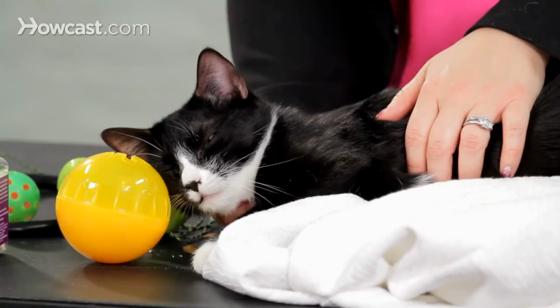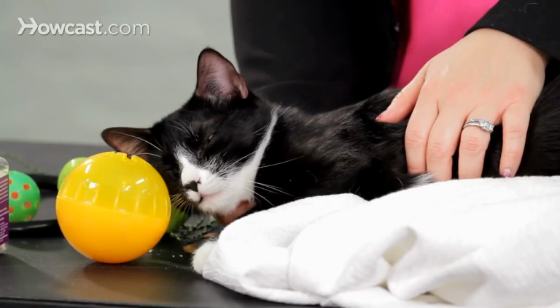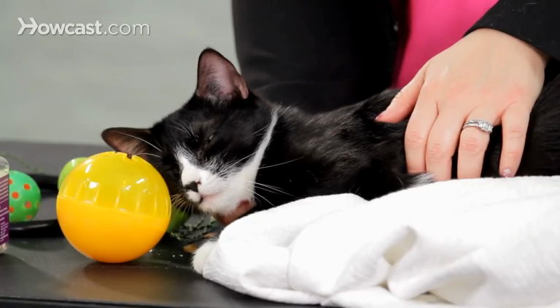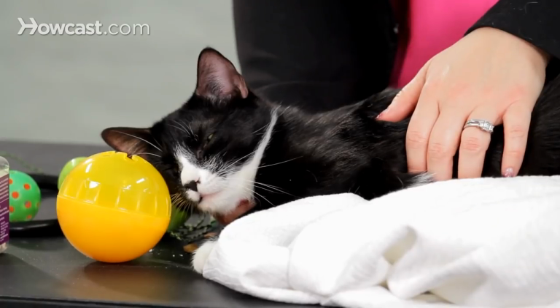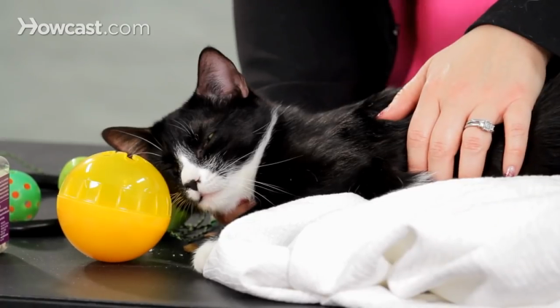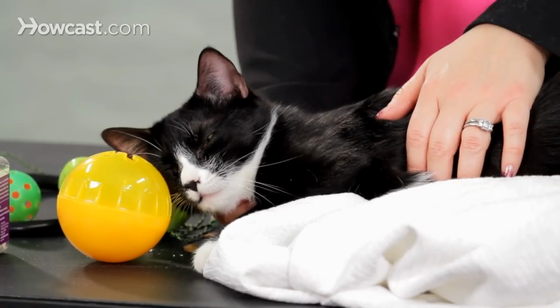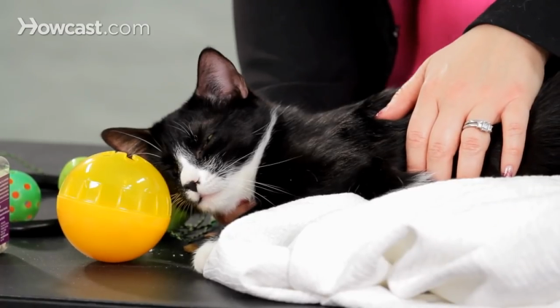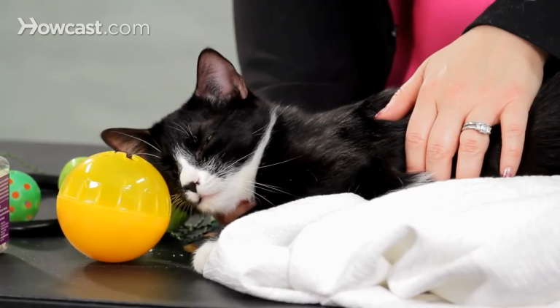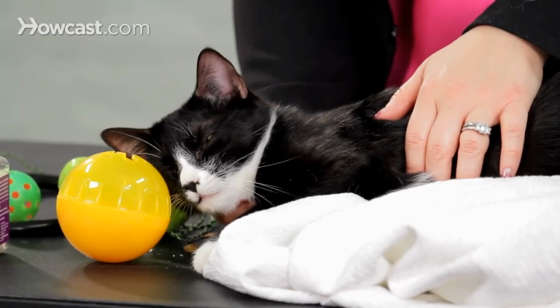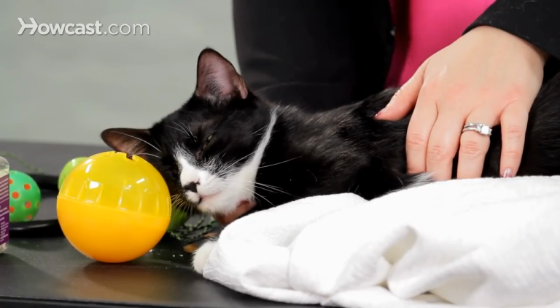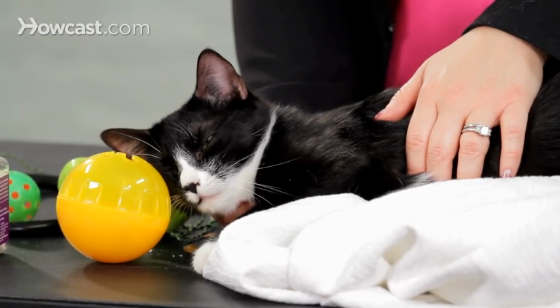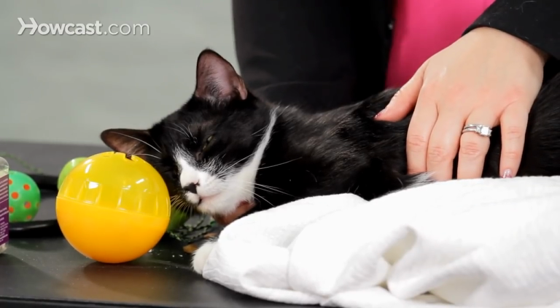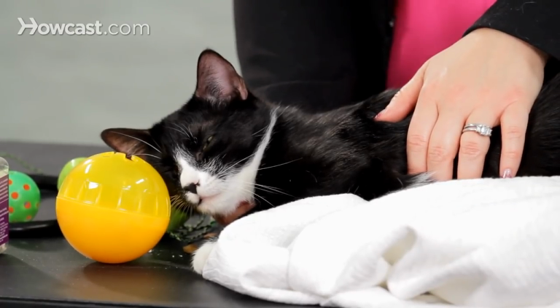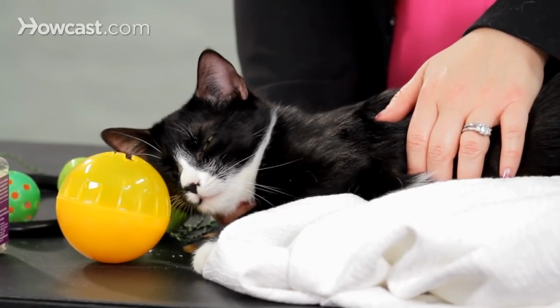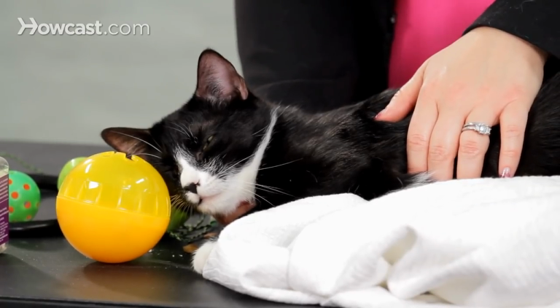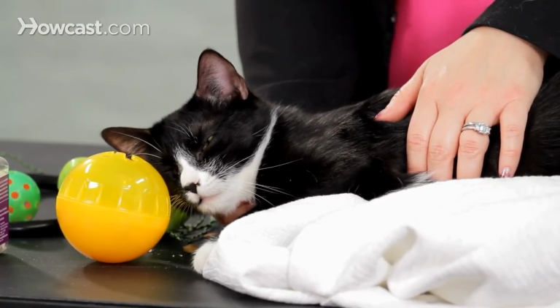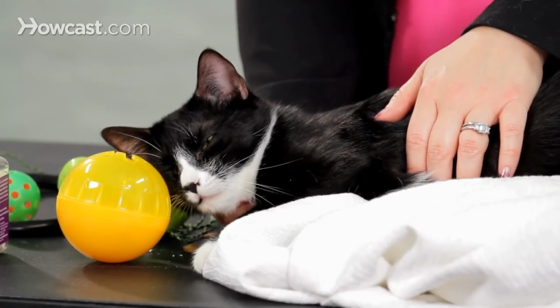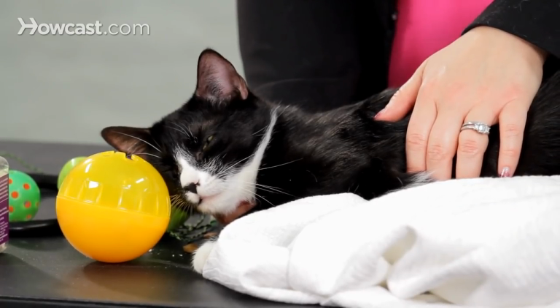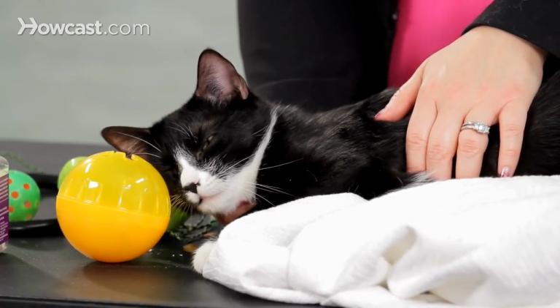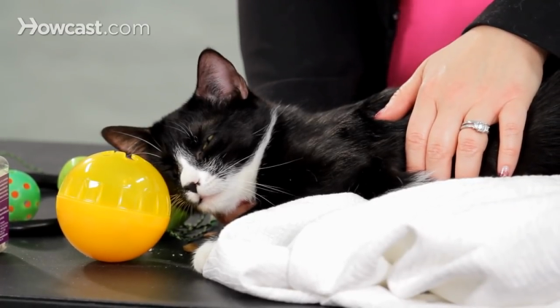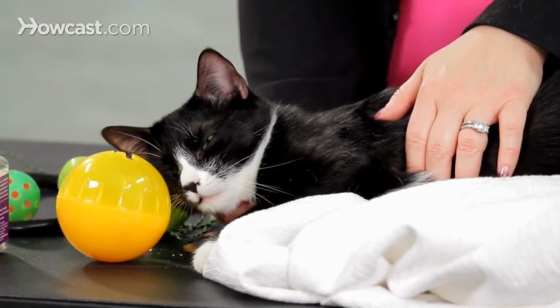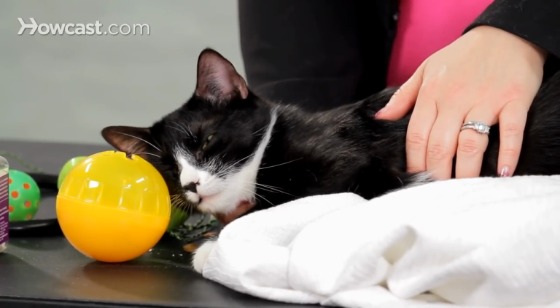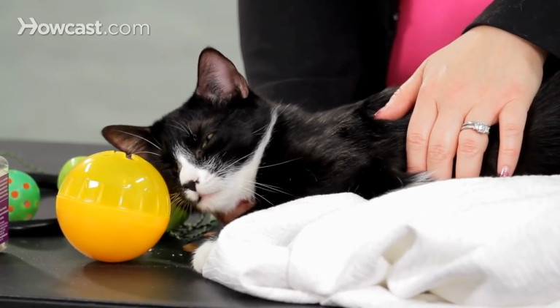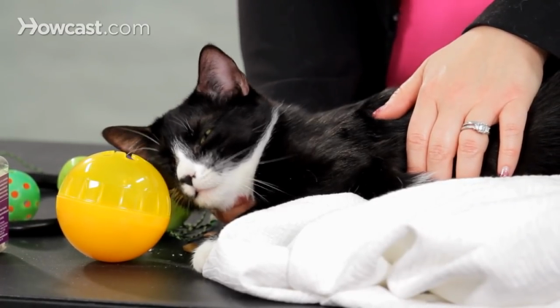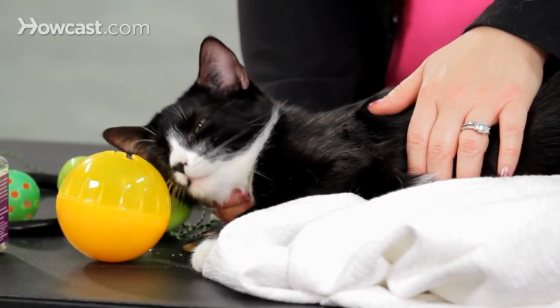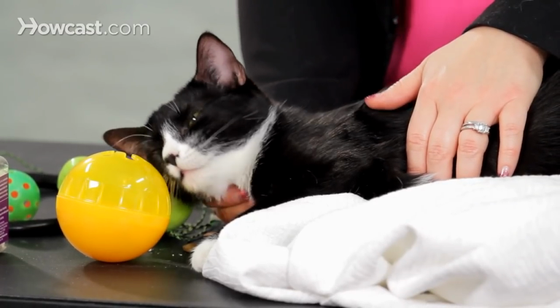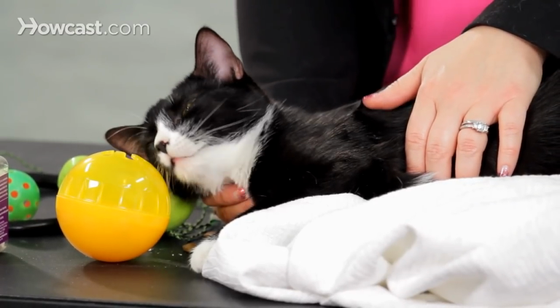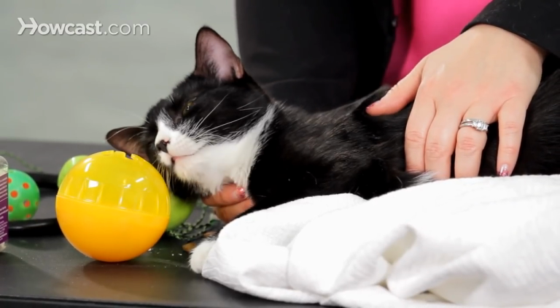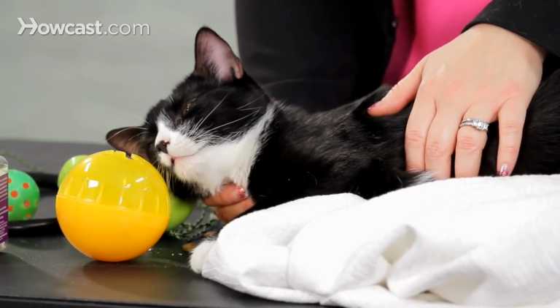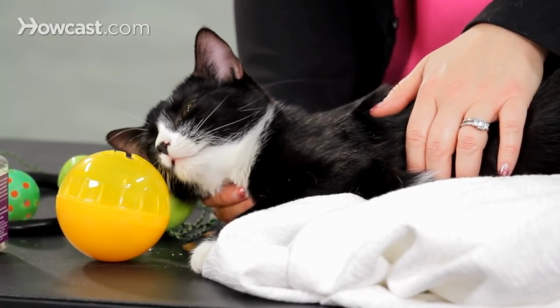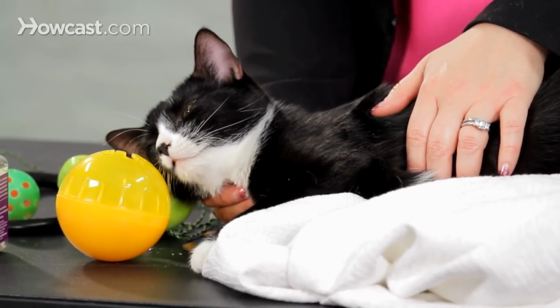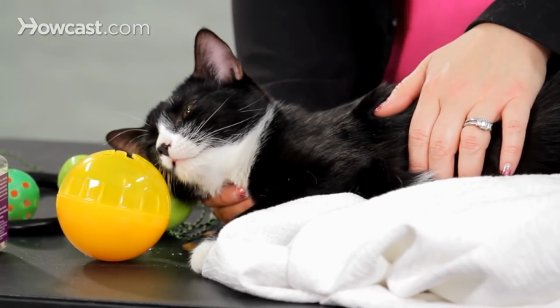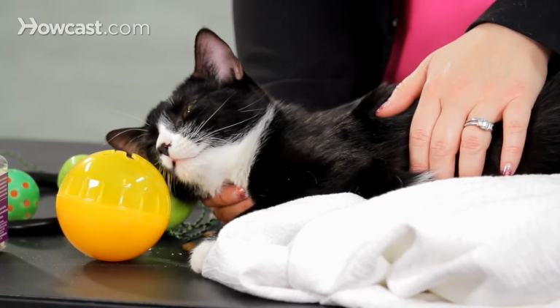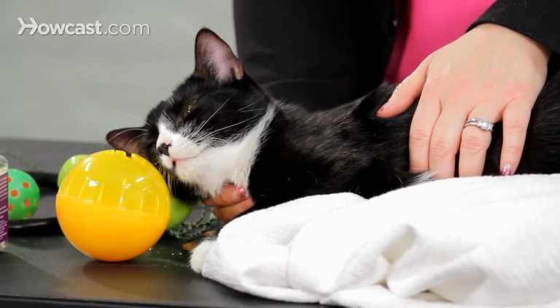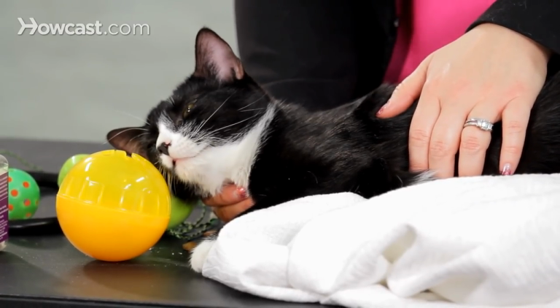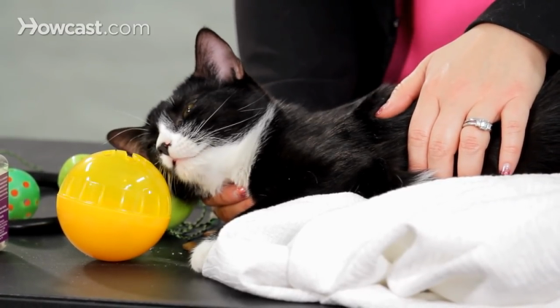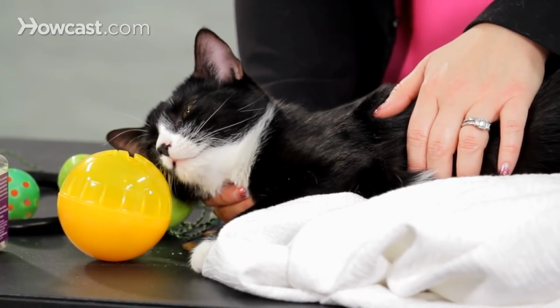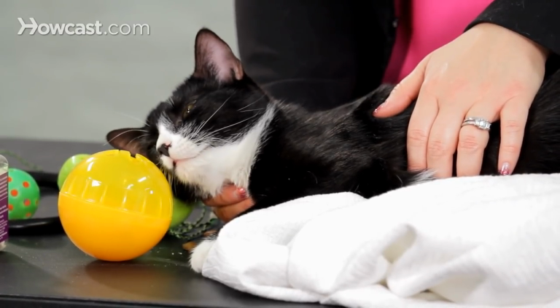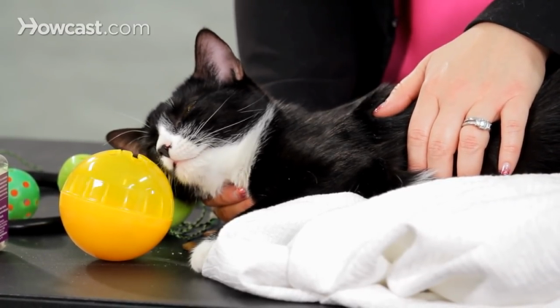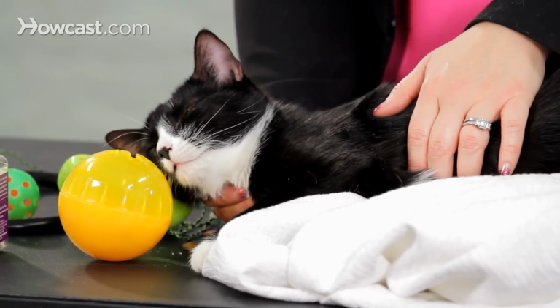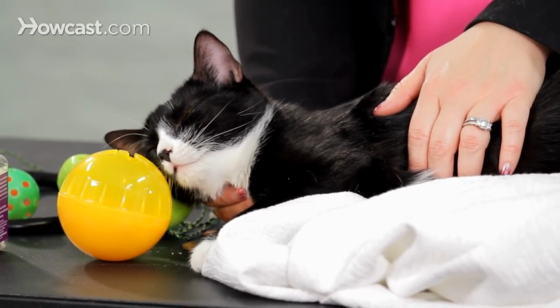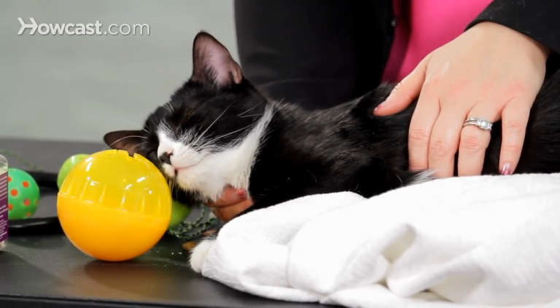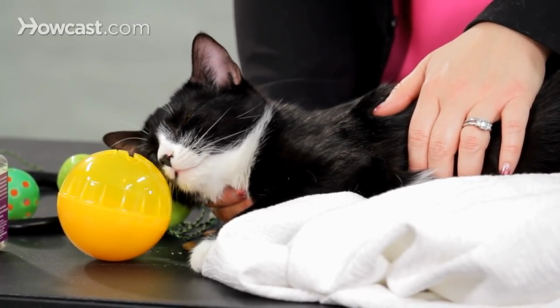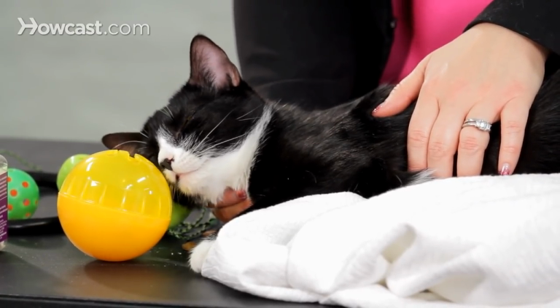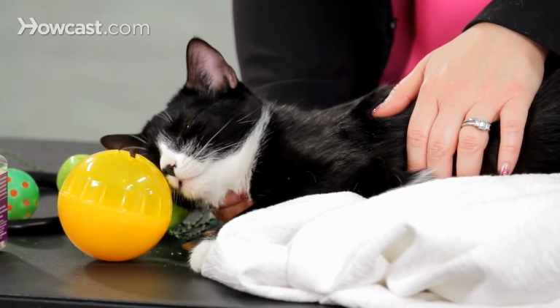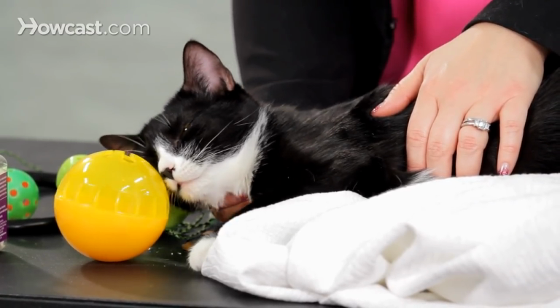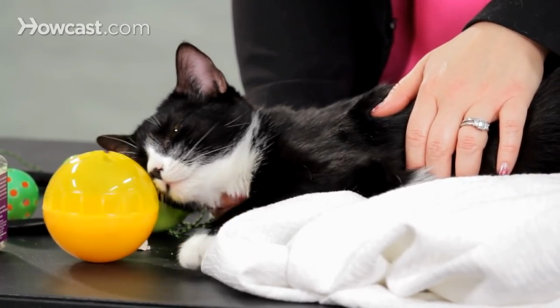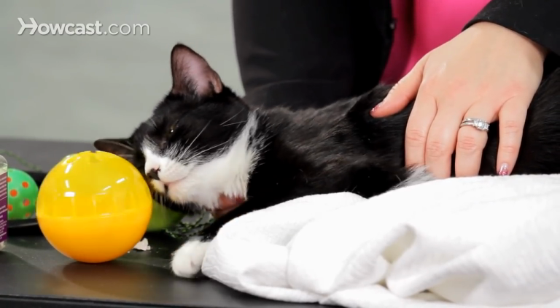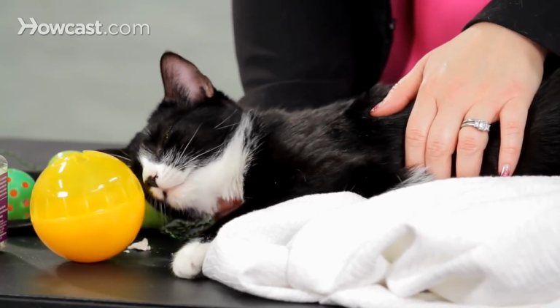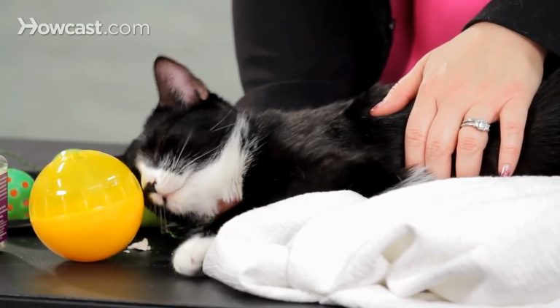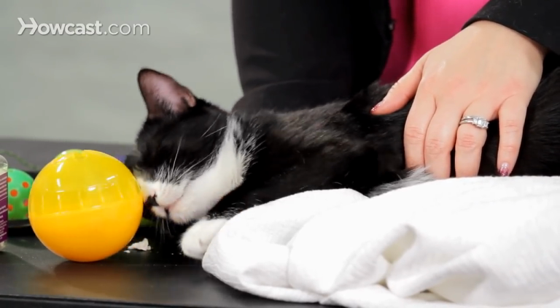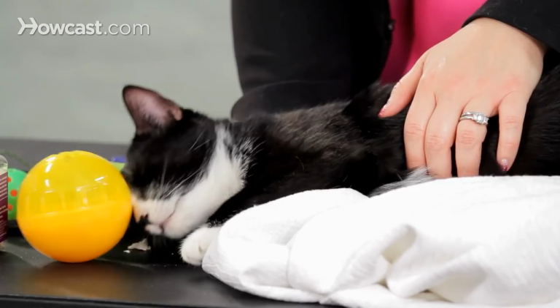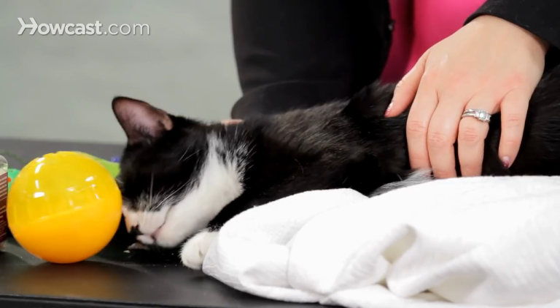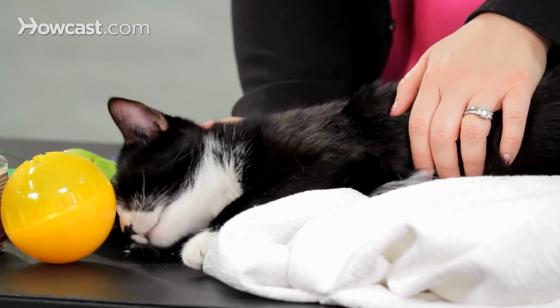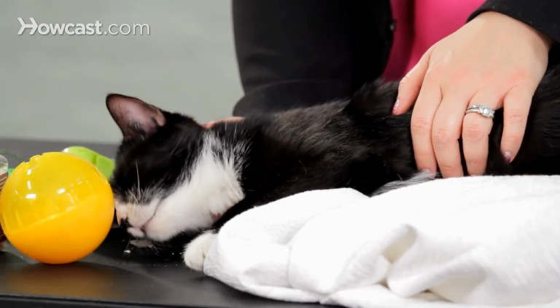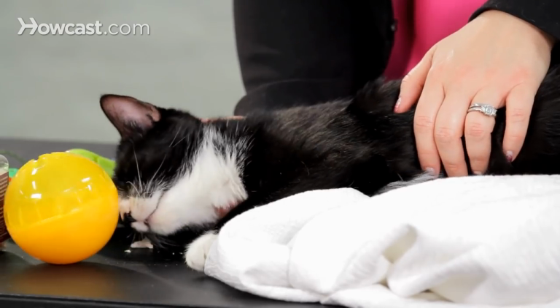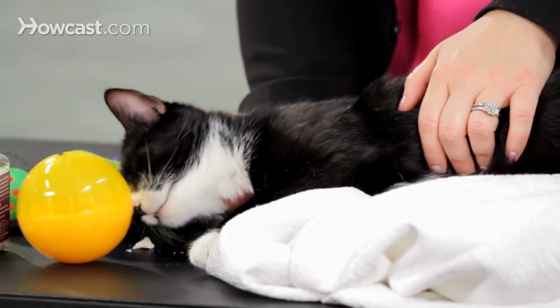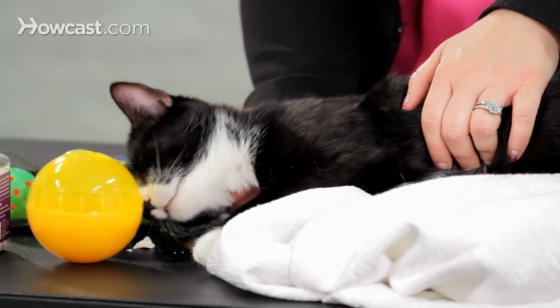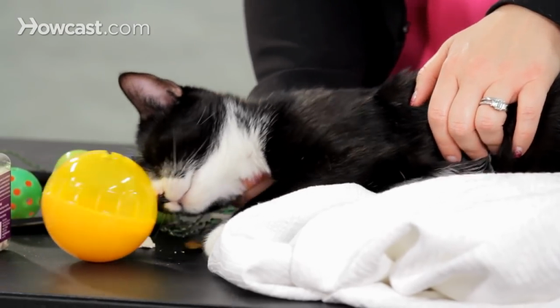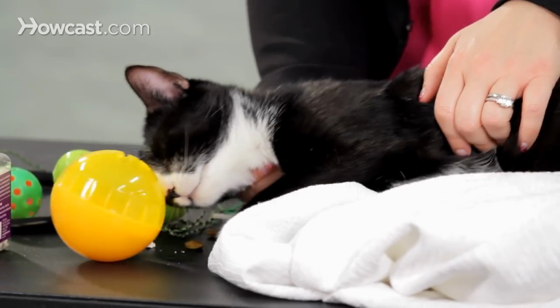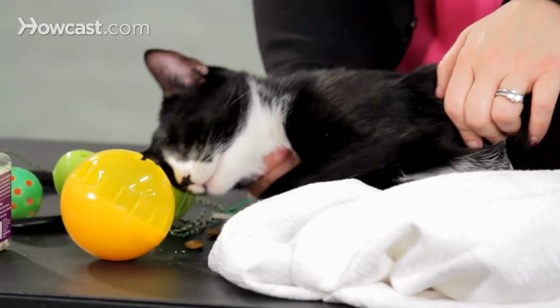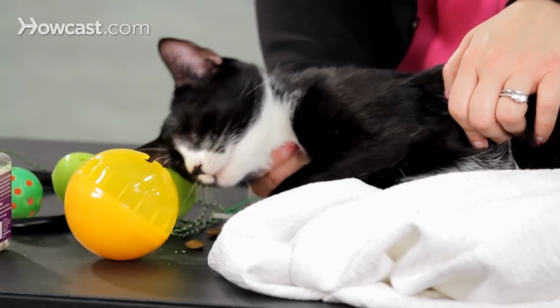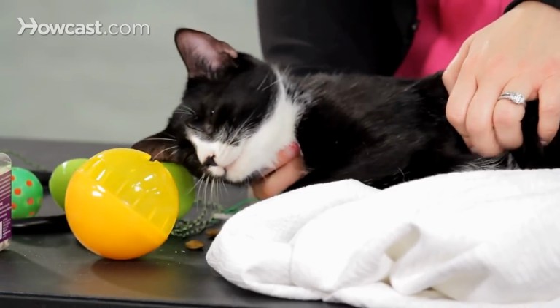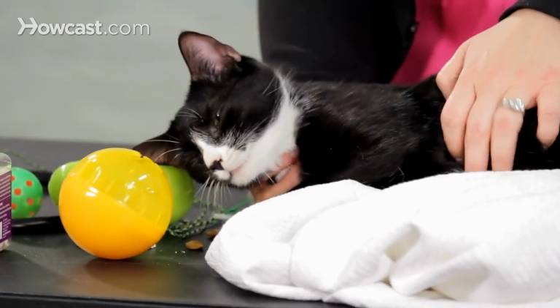There are multiple medical causes for urinating outside of the box, and some of them can be life-threatening if not diagnosed and treated quickly.